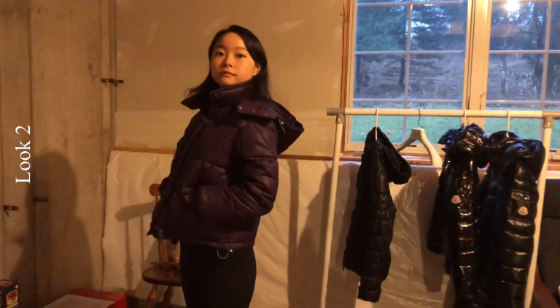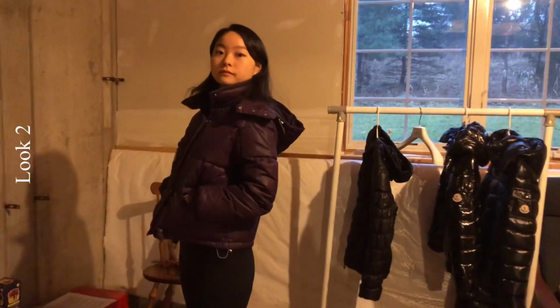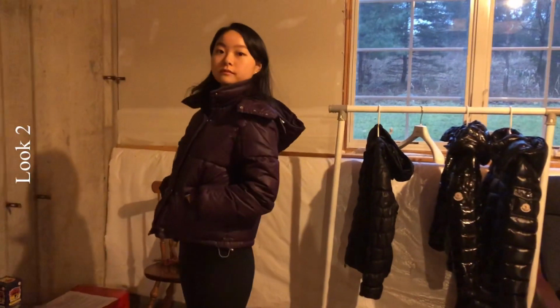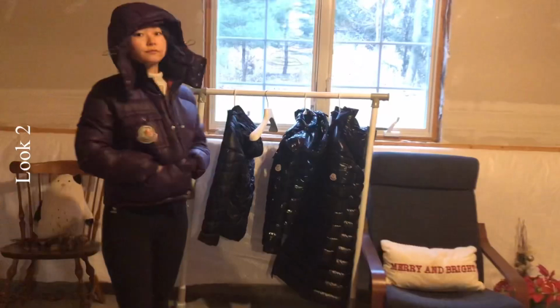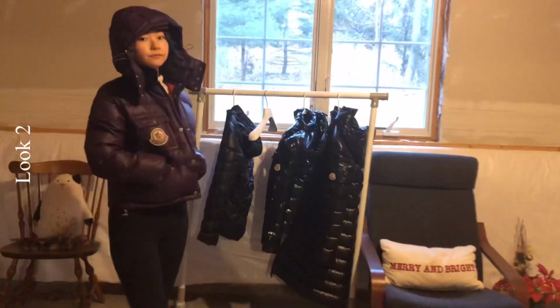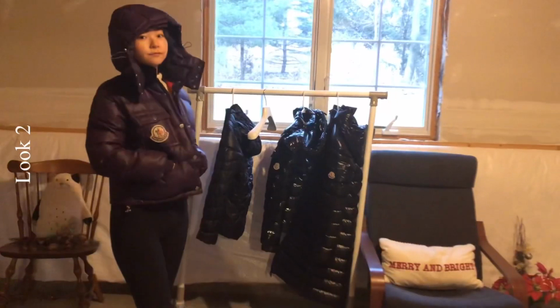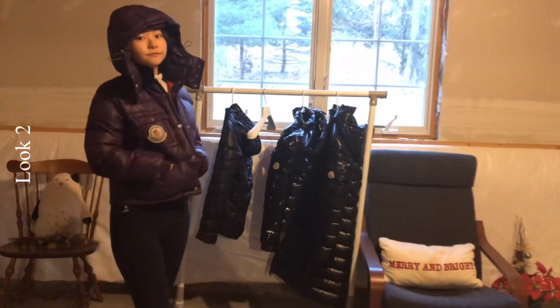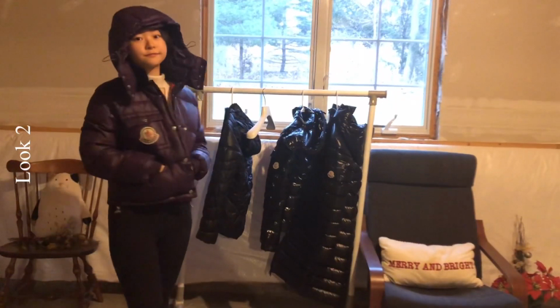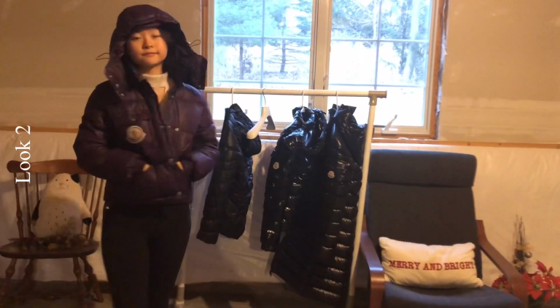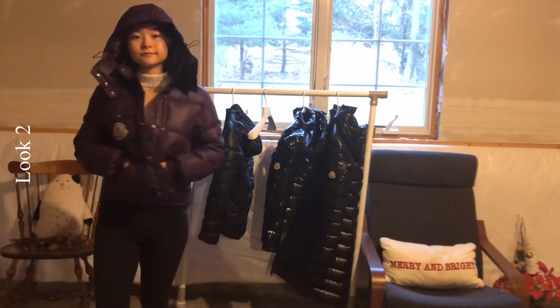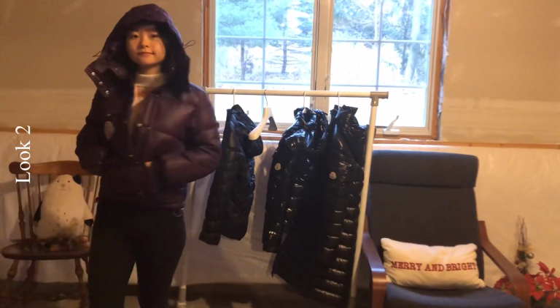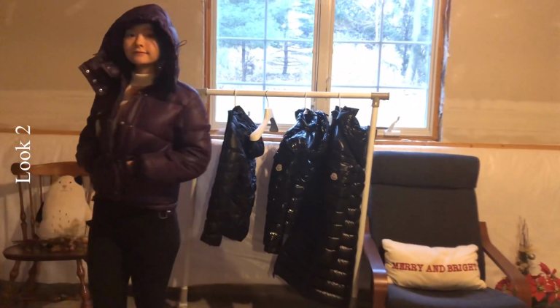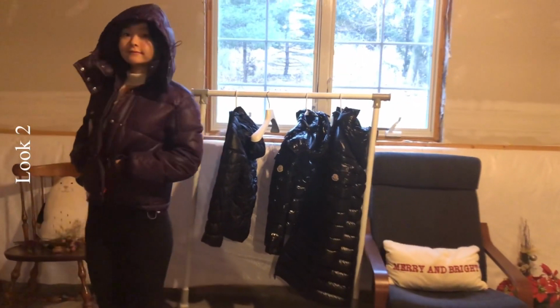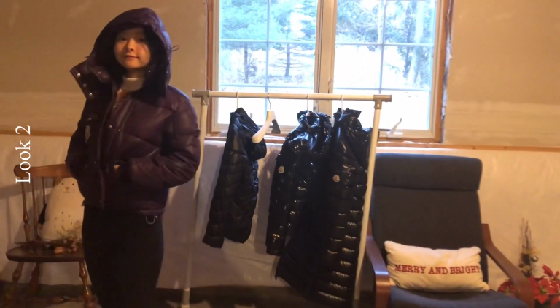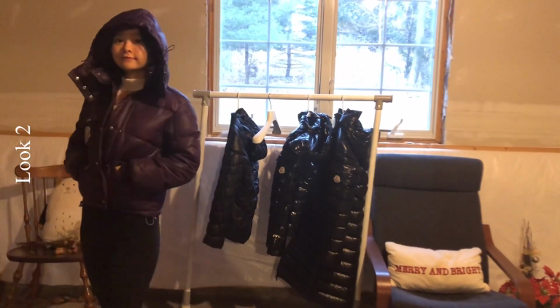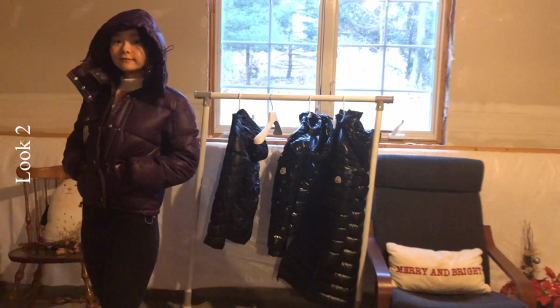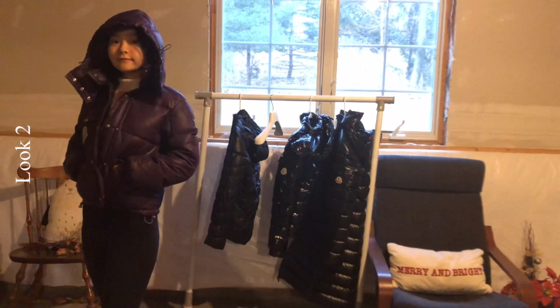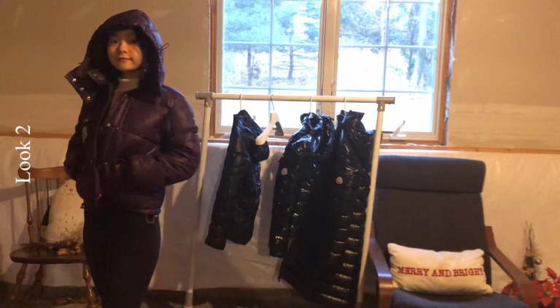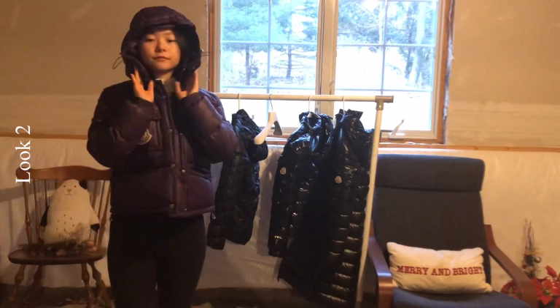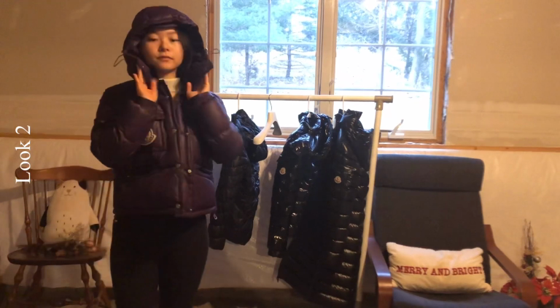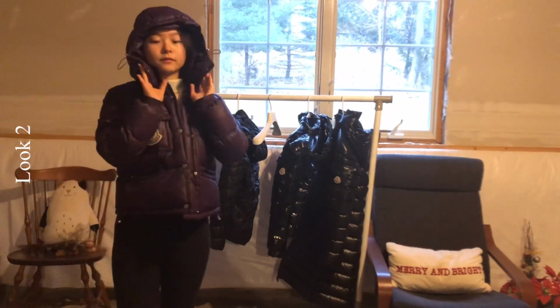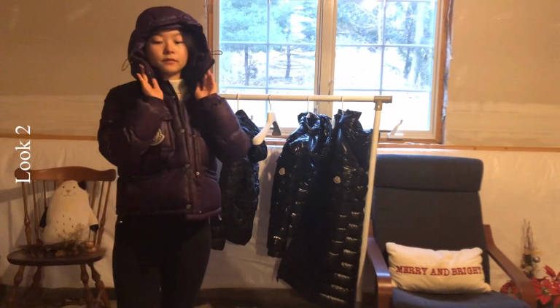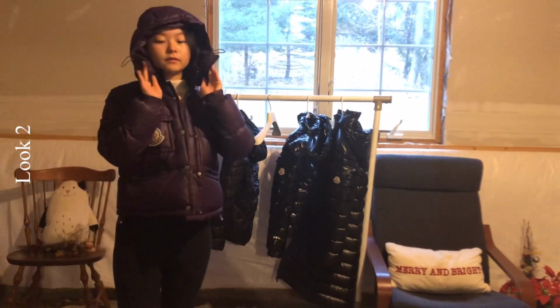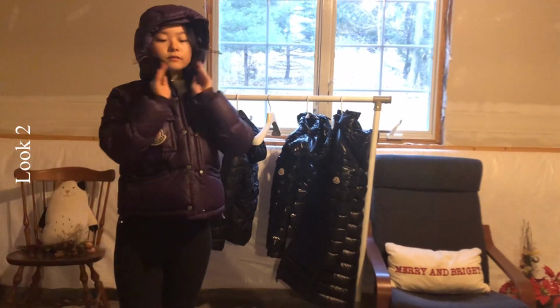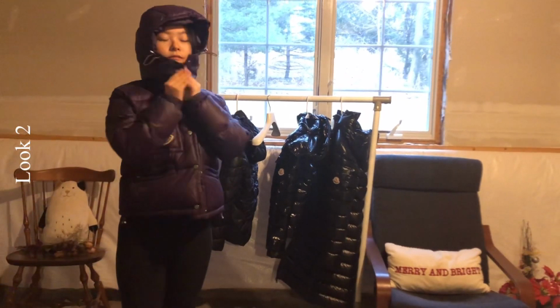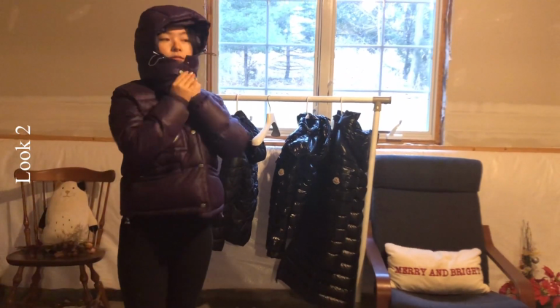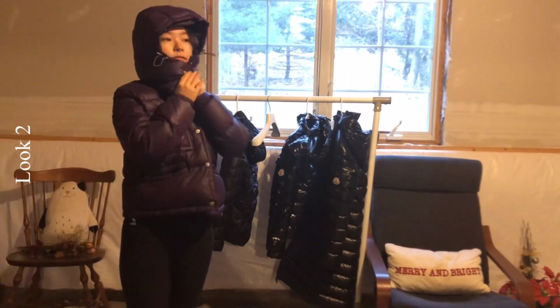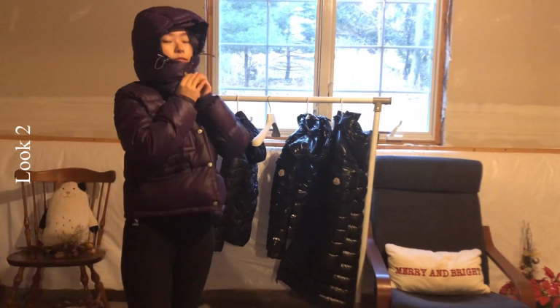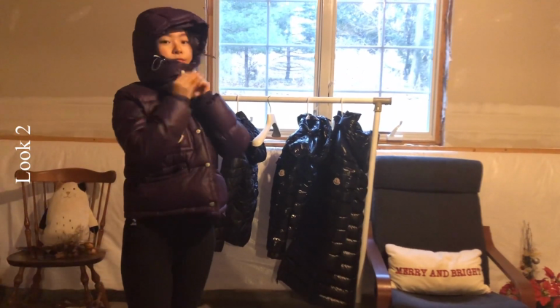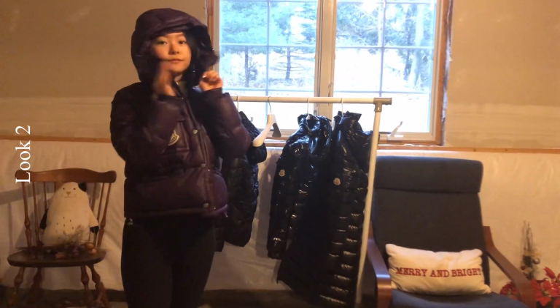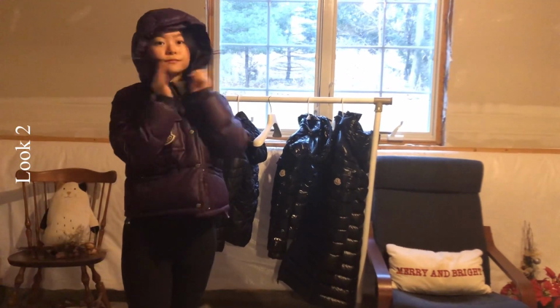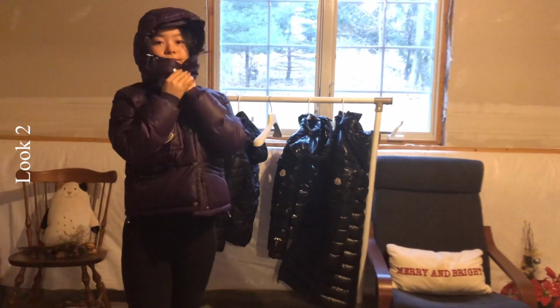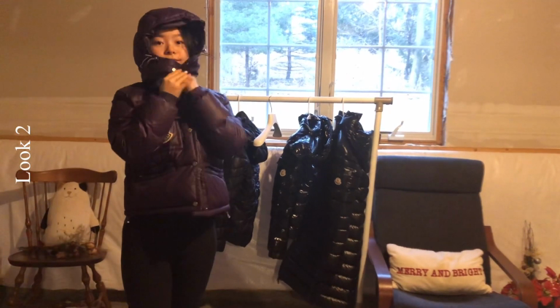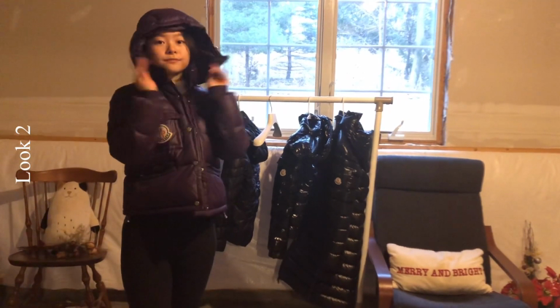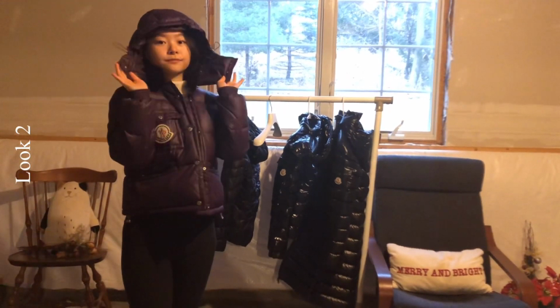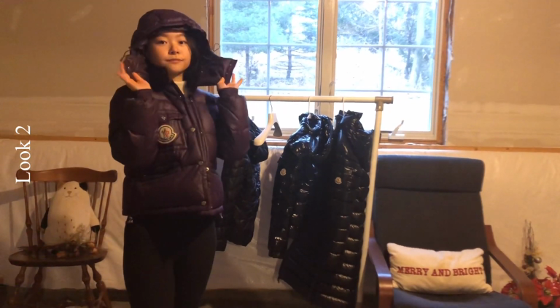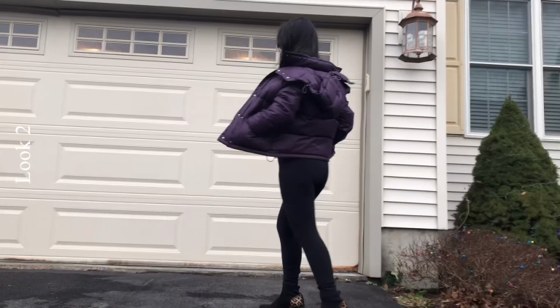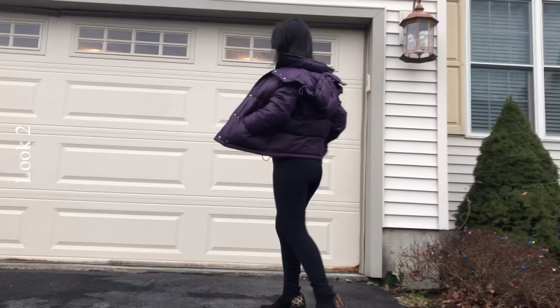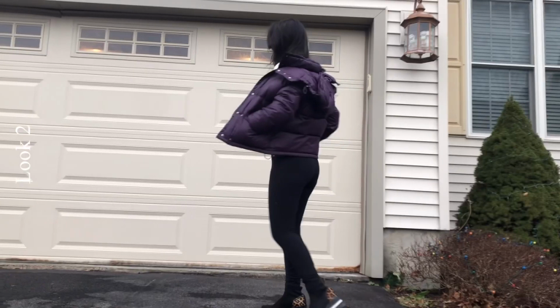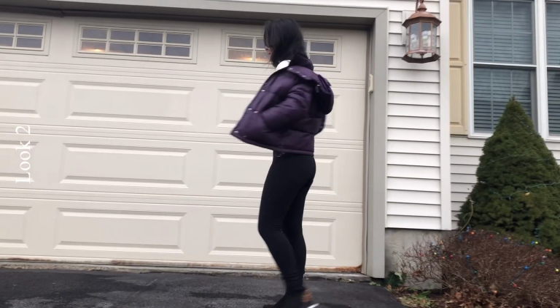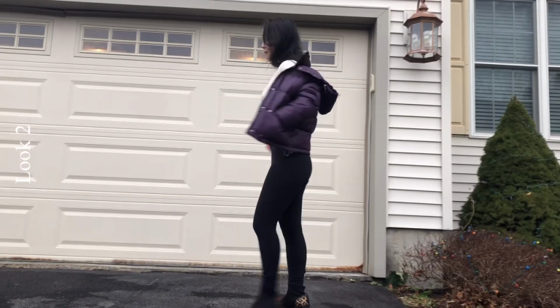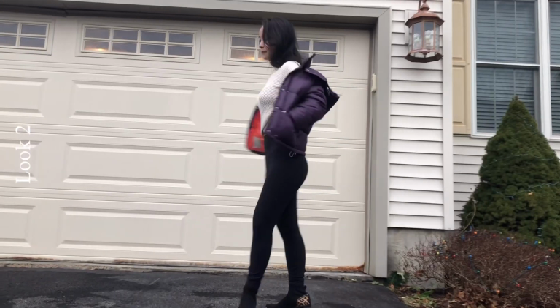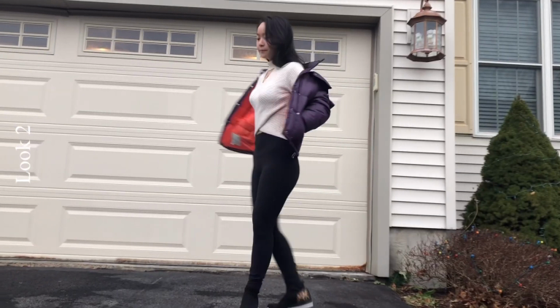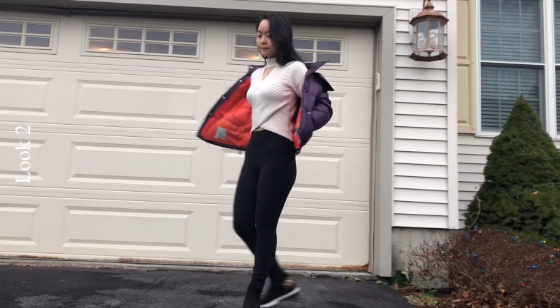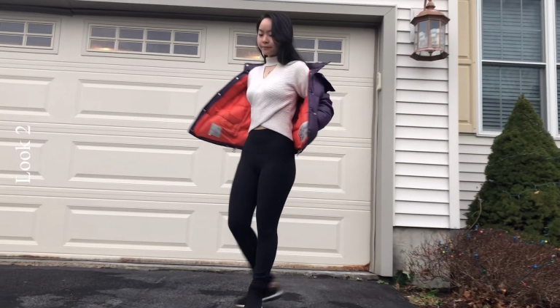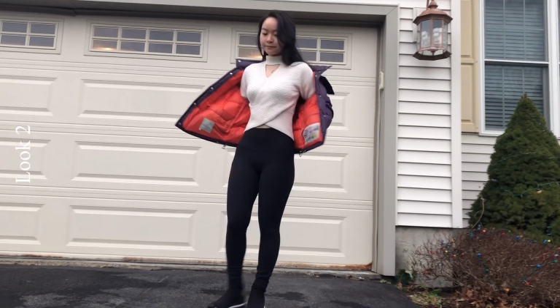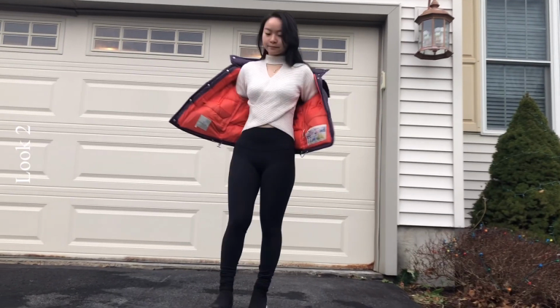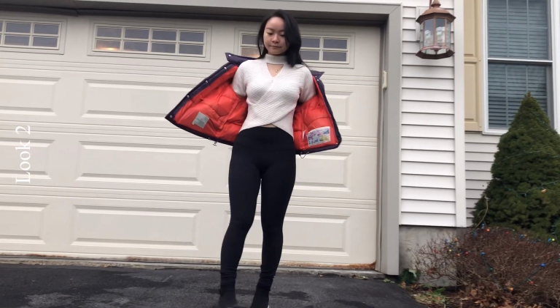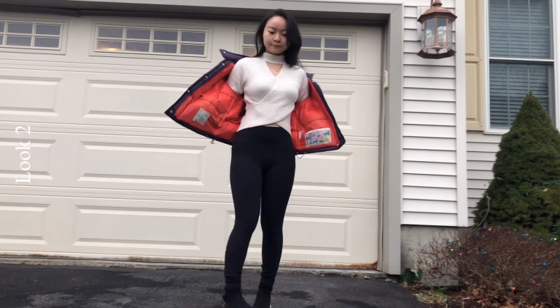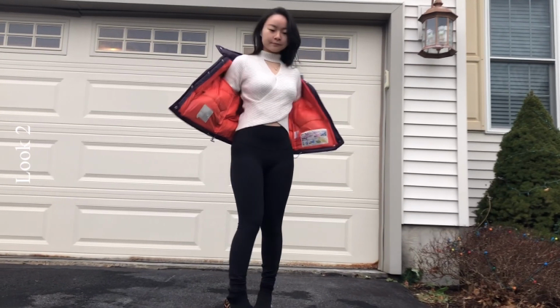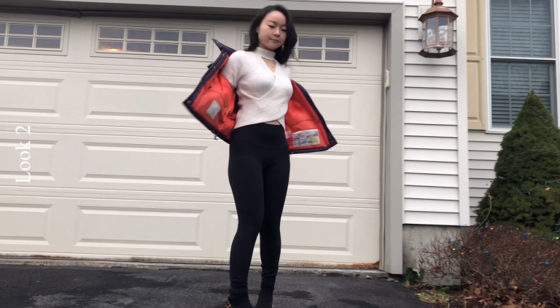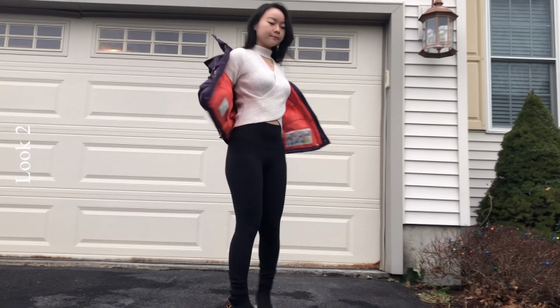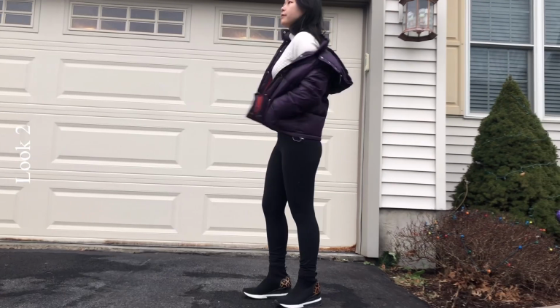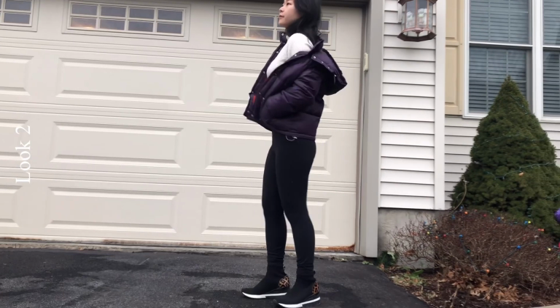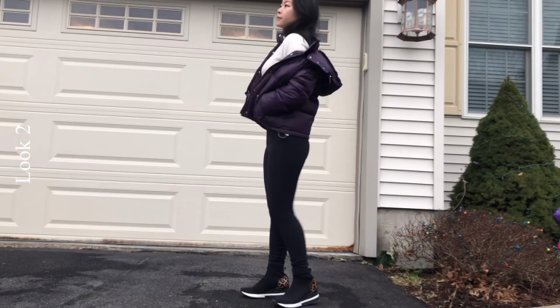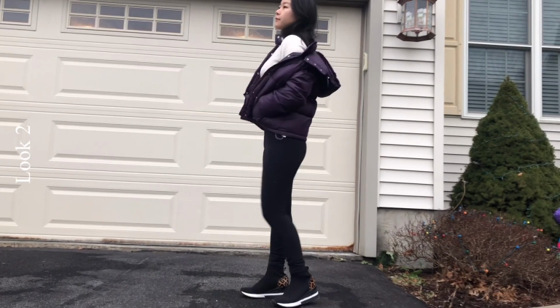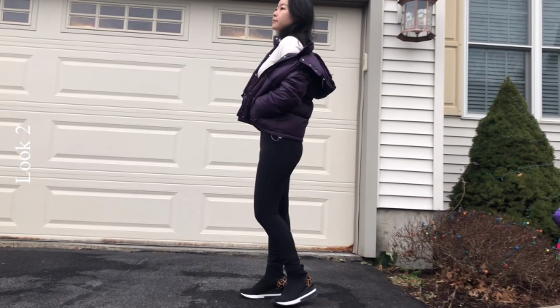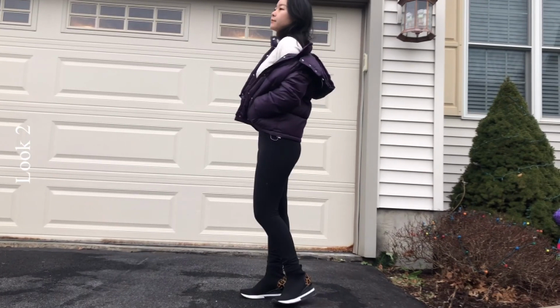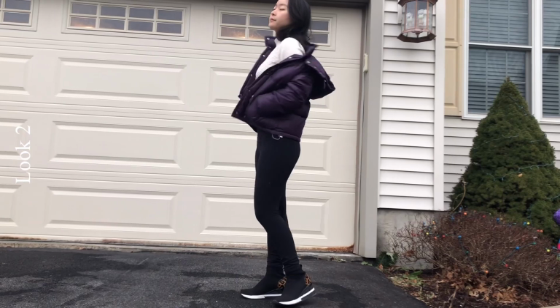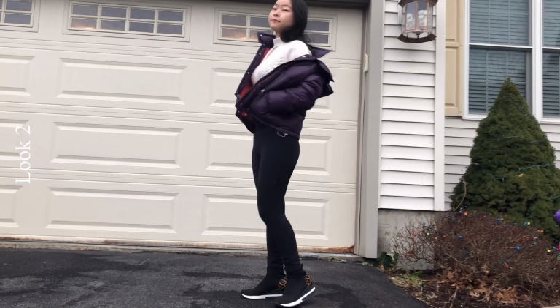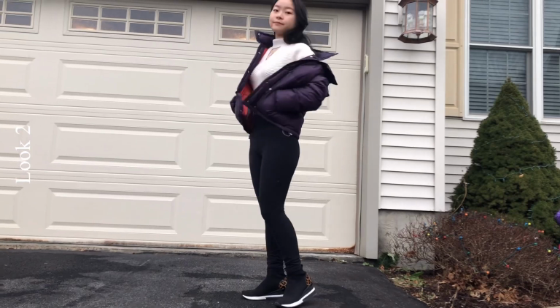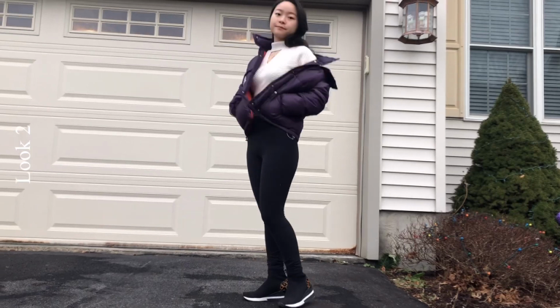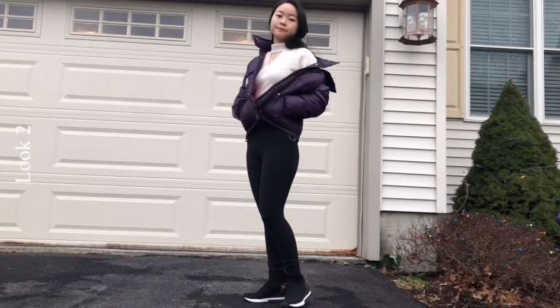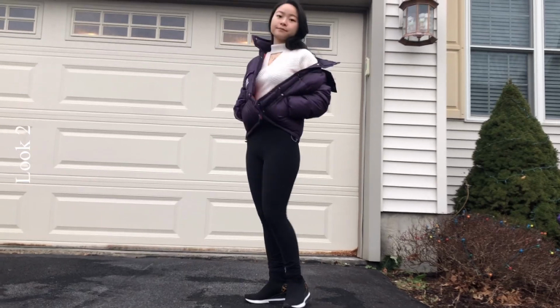There is also a hood on this jacket which can be detached, so it keeps me warm all the time and is very comfortable to wear daily.